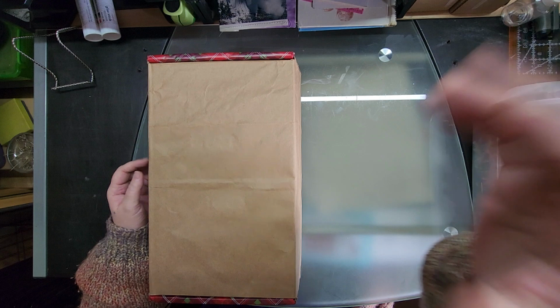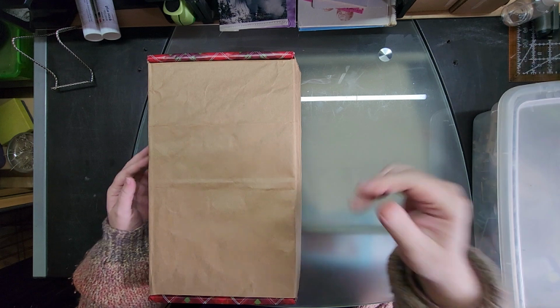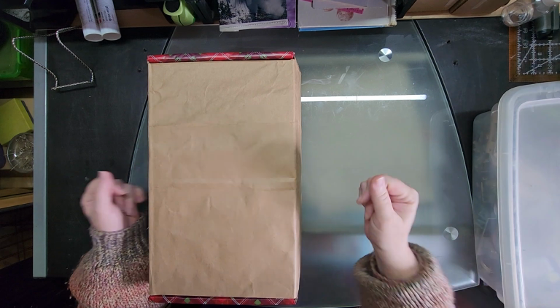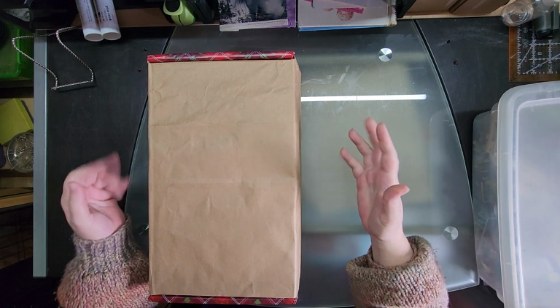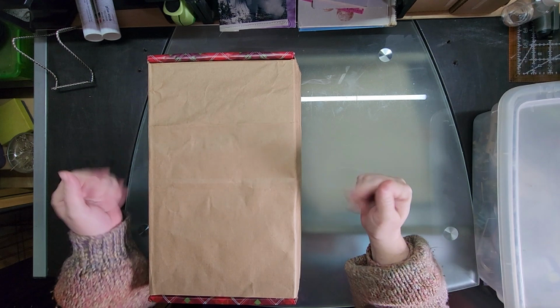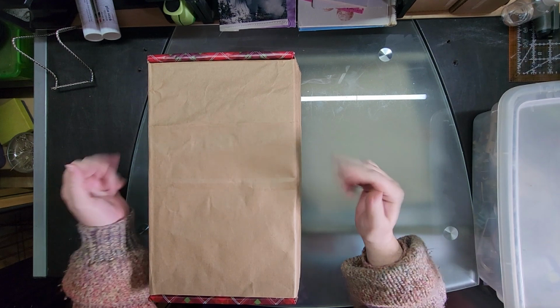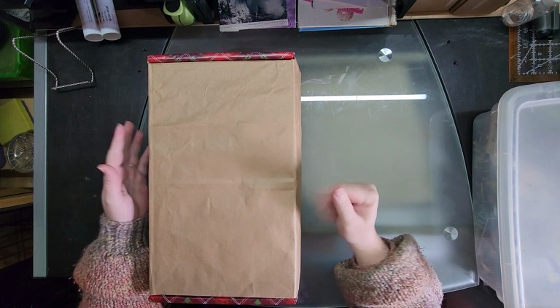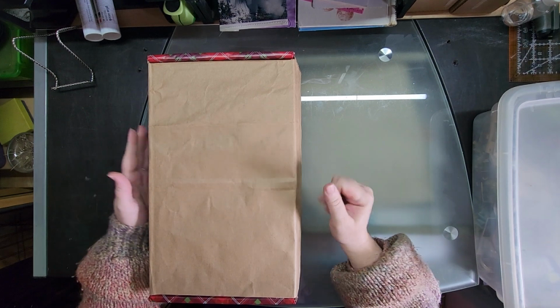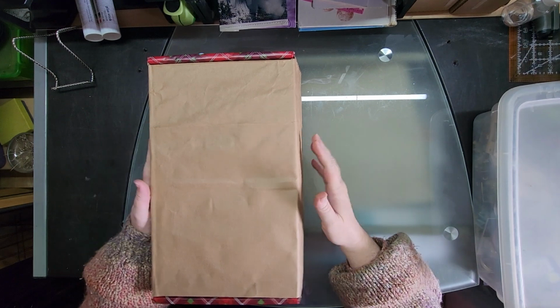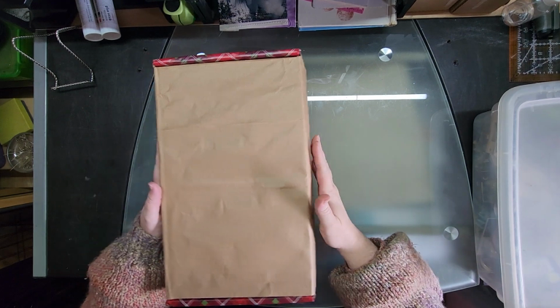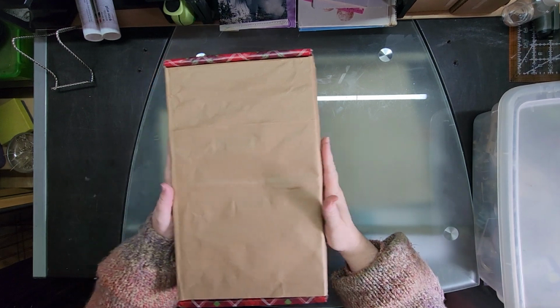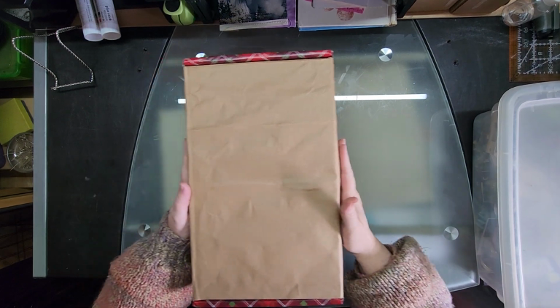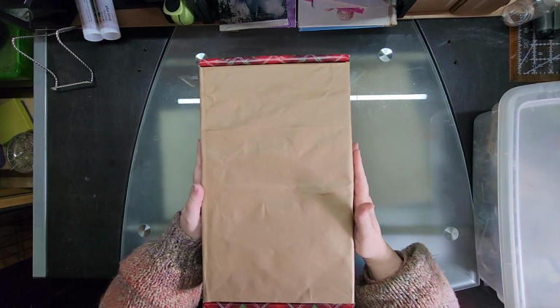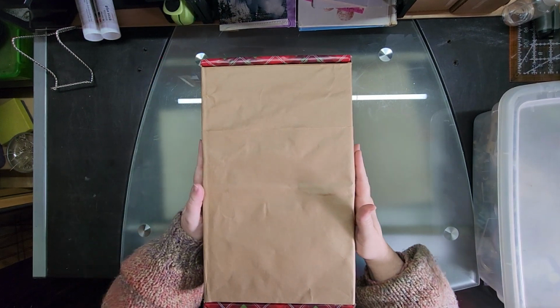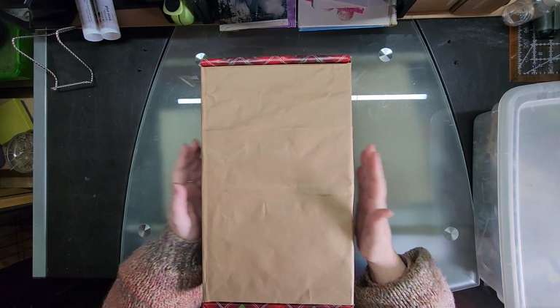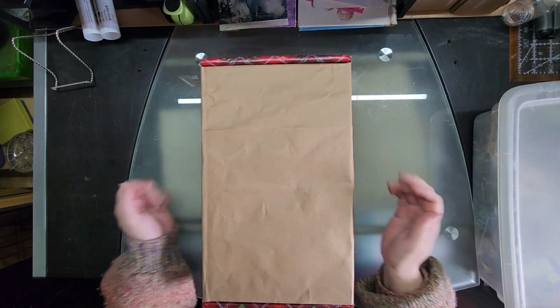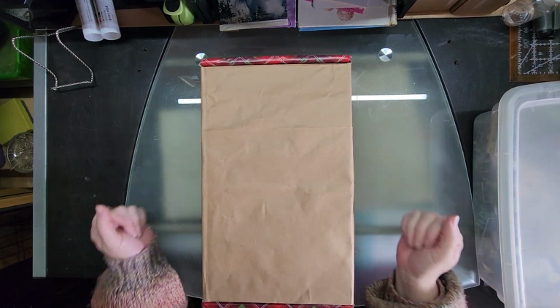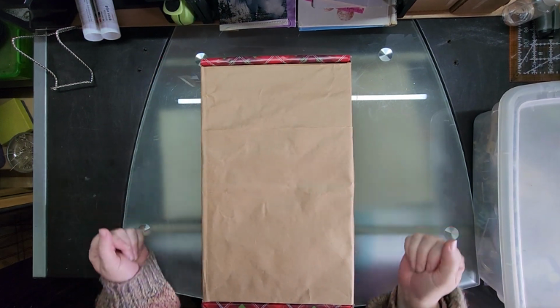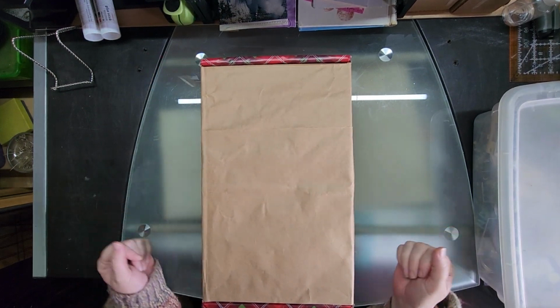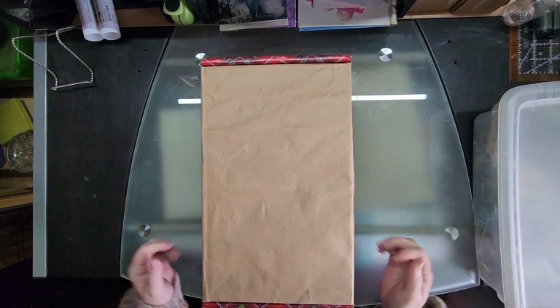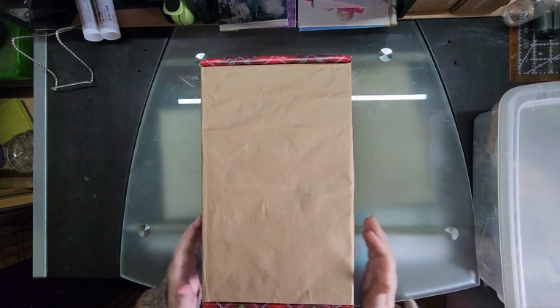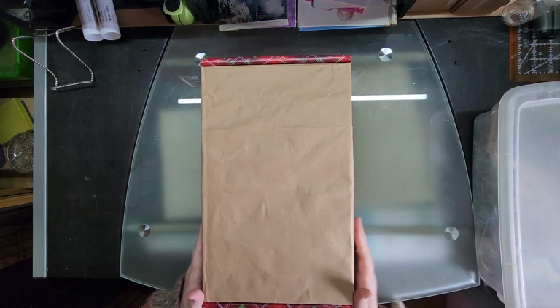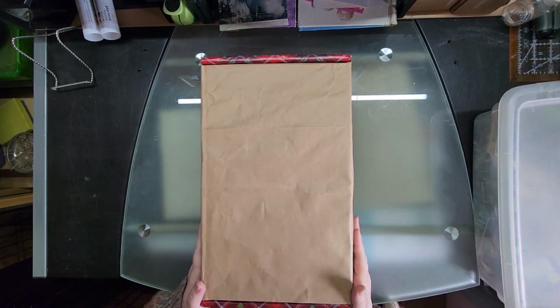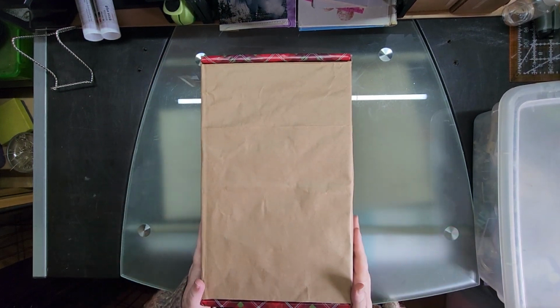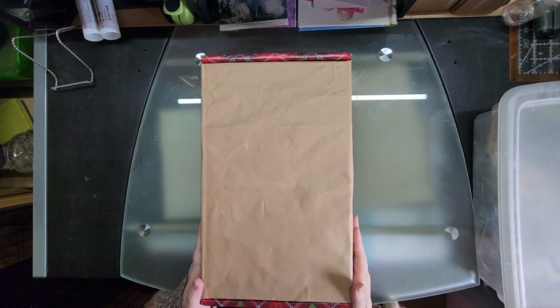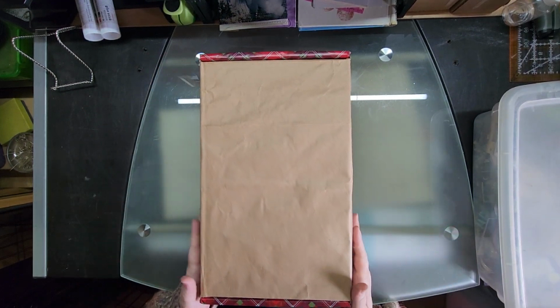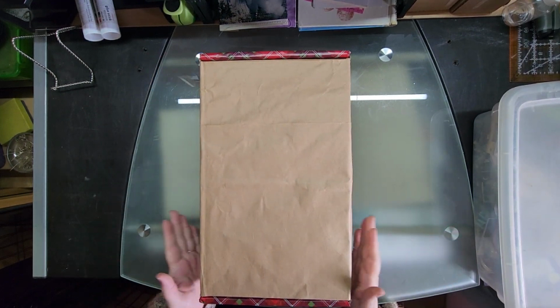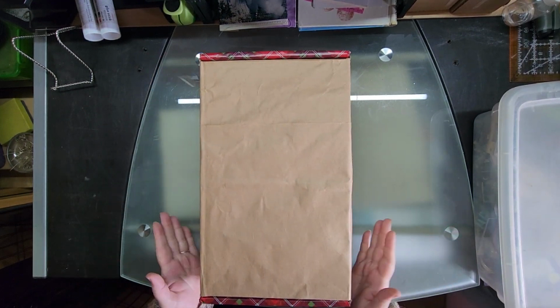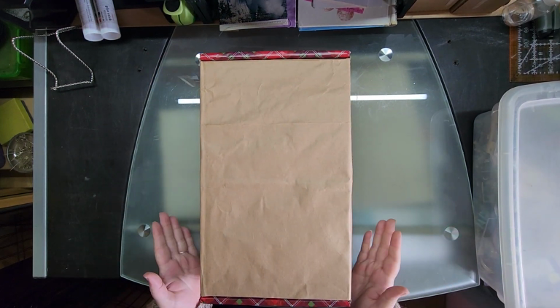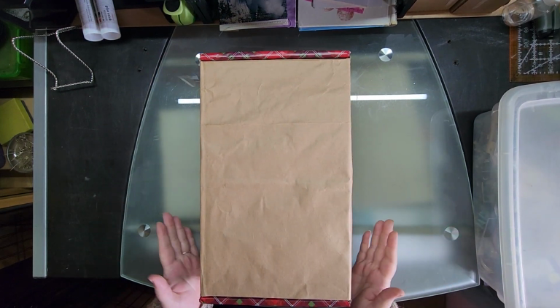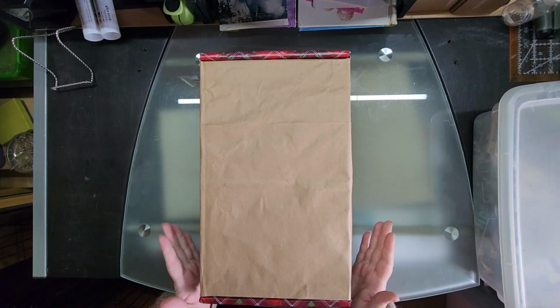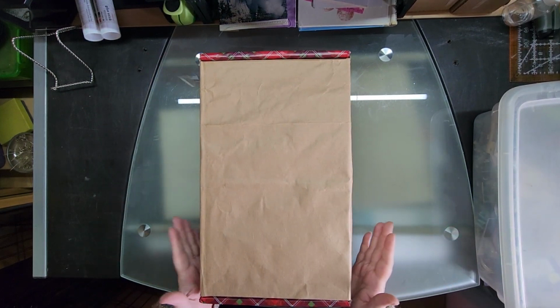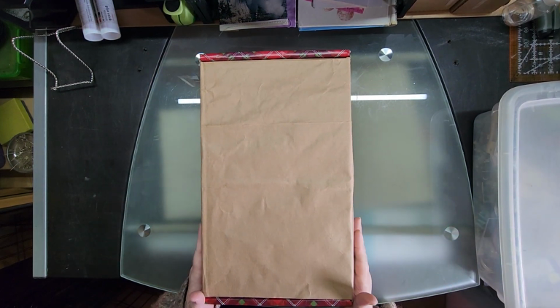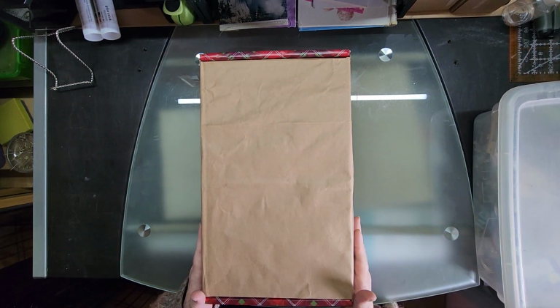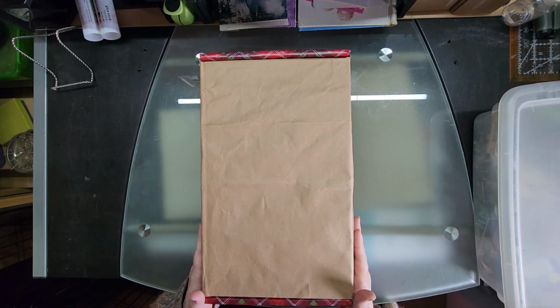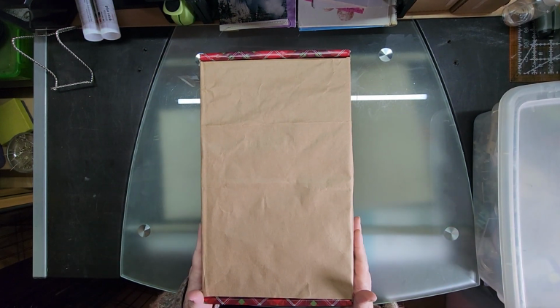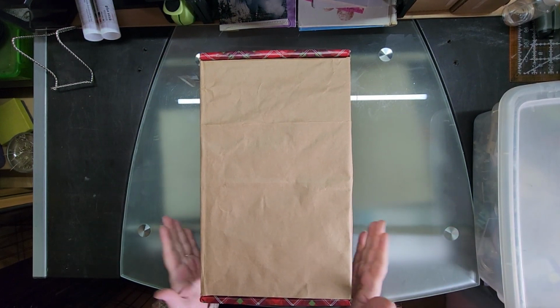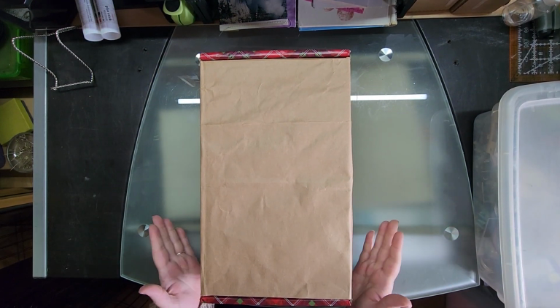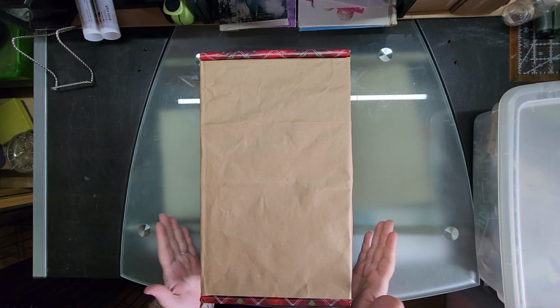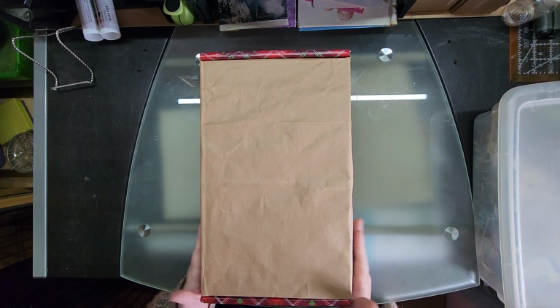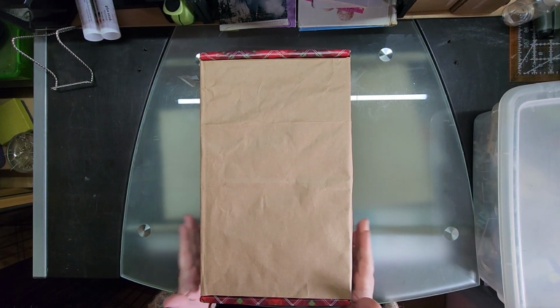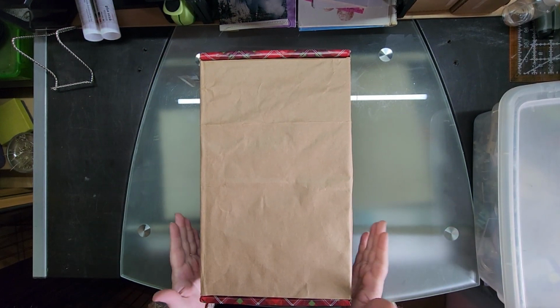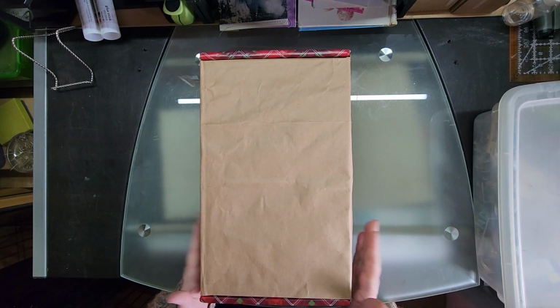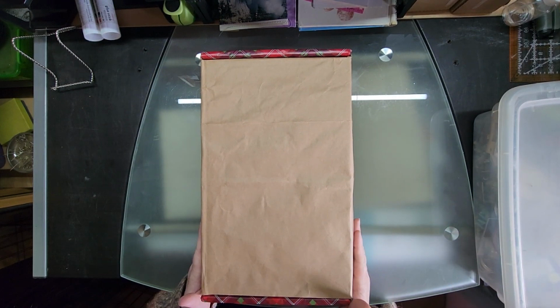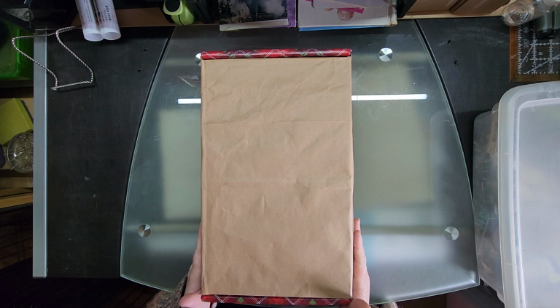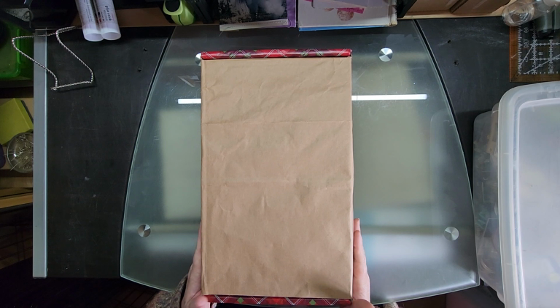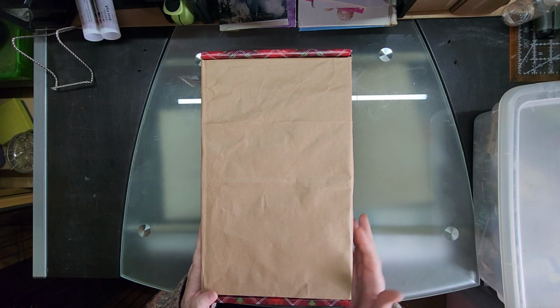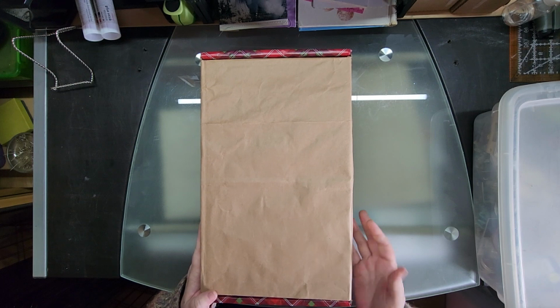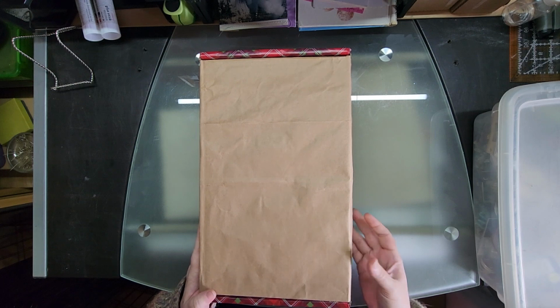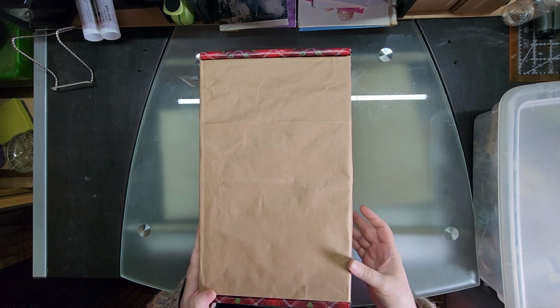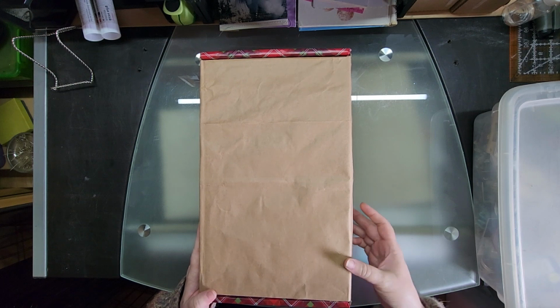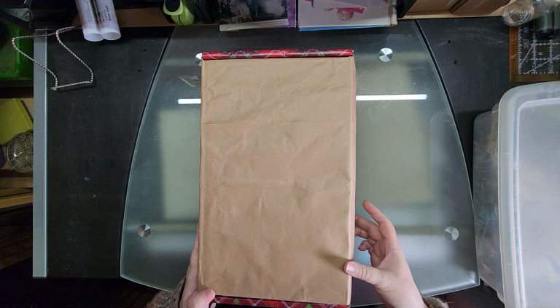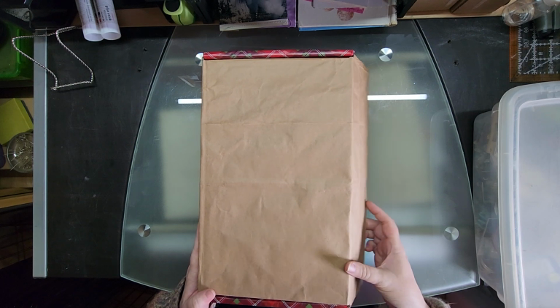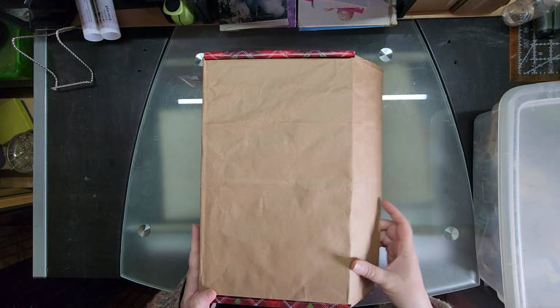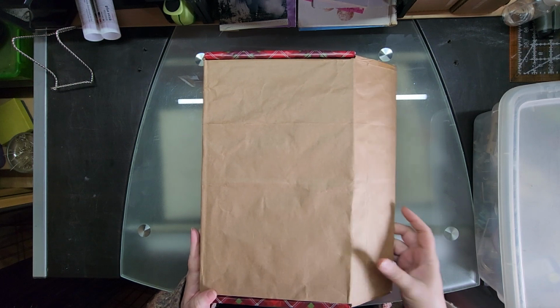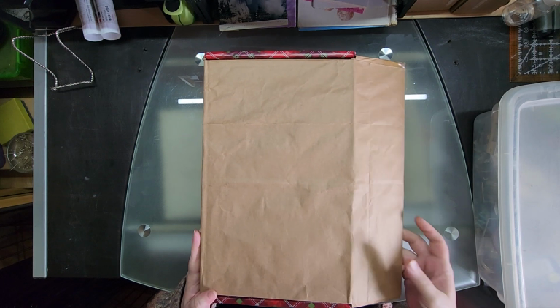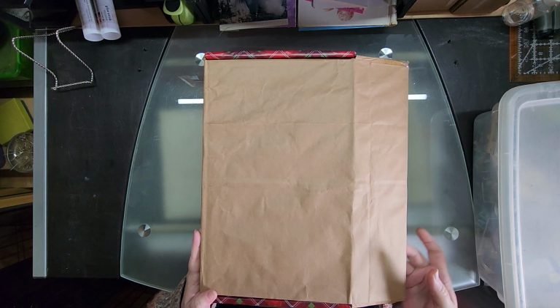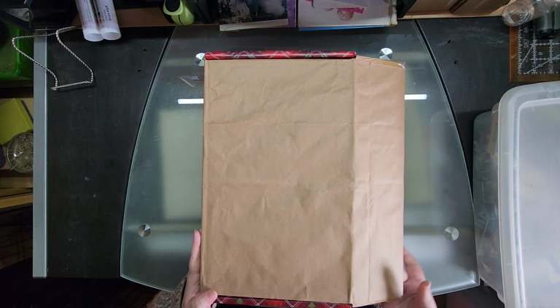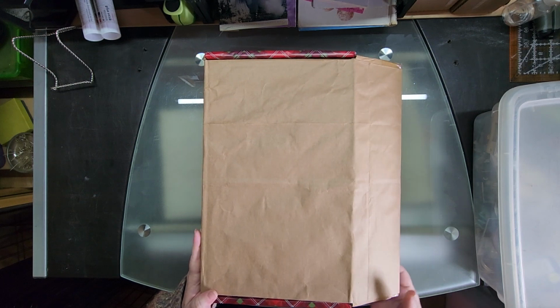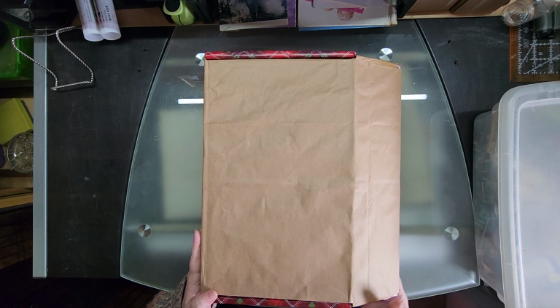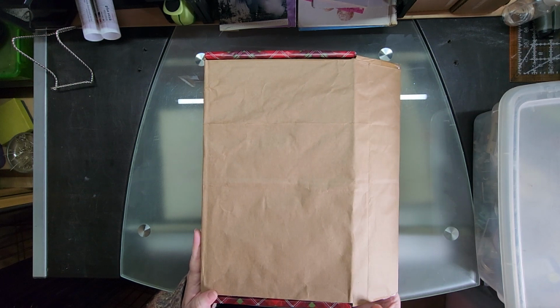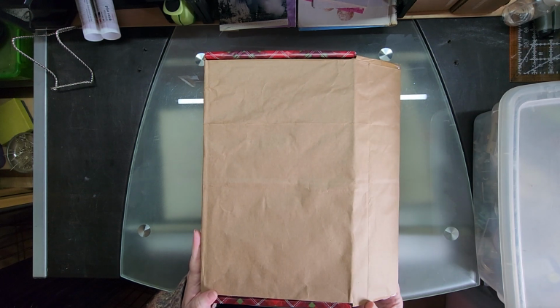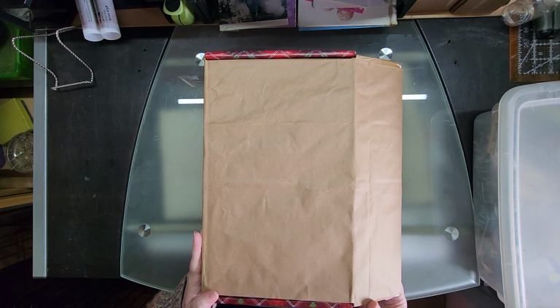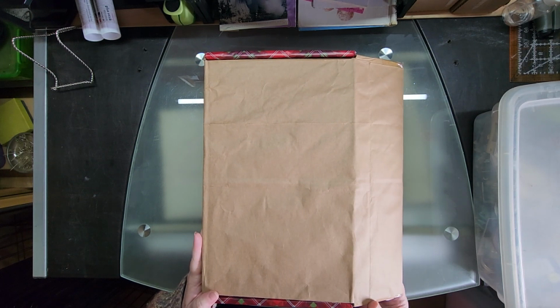Hi everybody, it's me Liz with 143 Handmade, and I would like to share with you my finished junk journal for Christmas 2023.